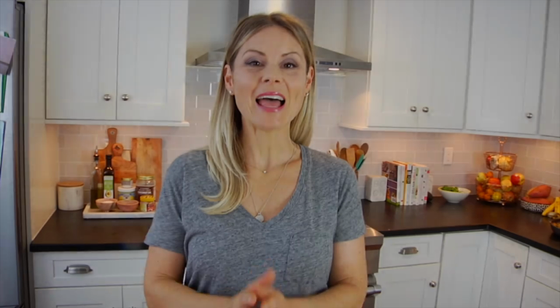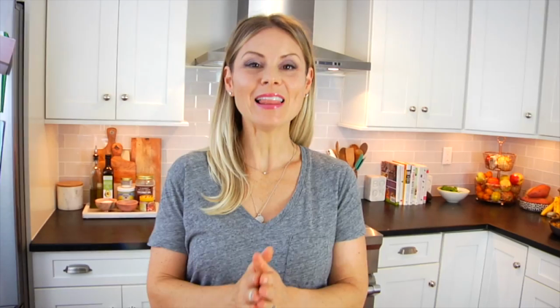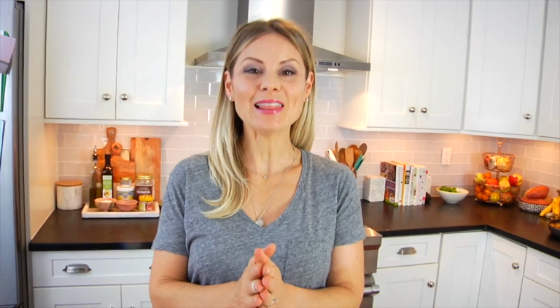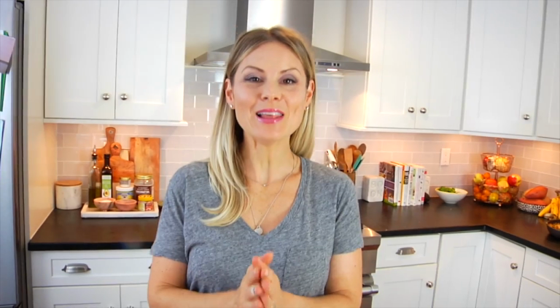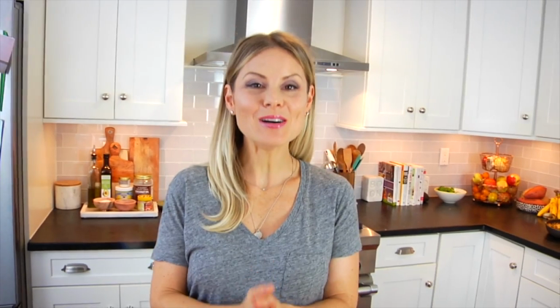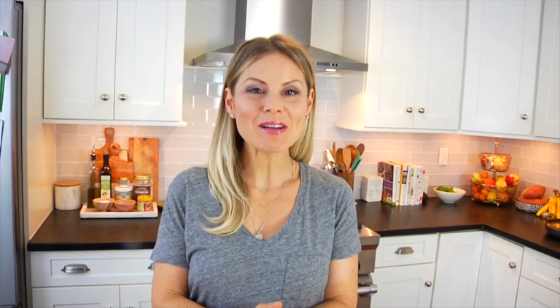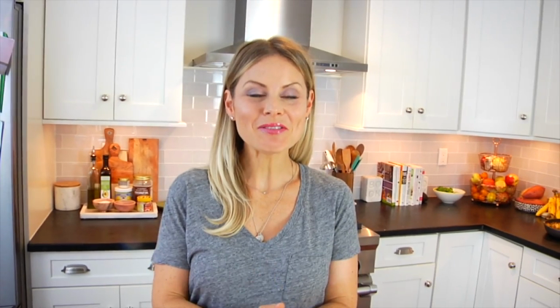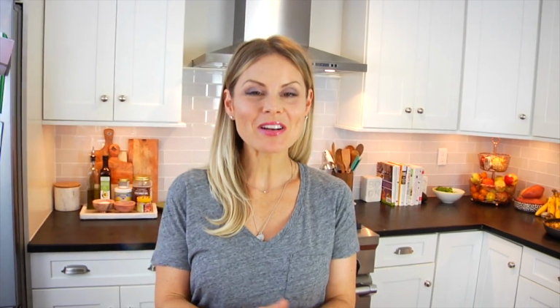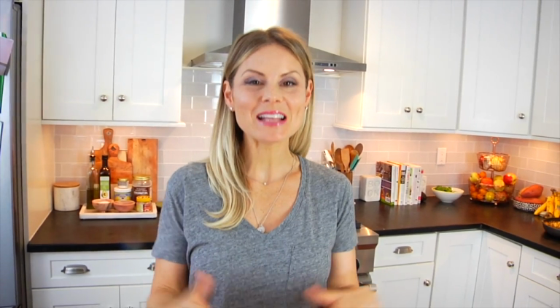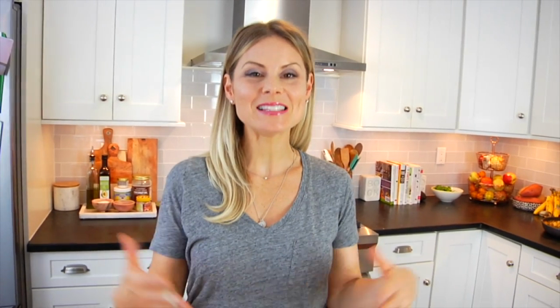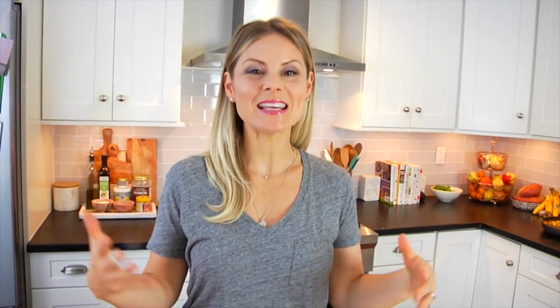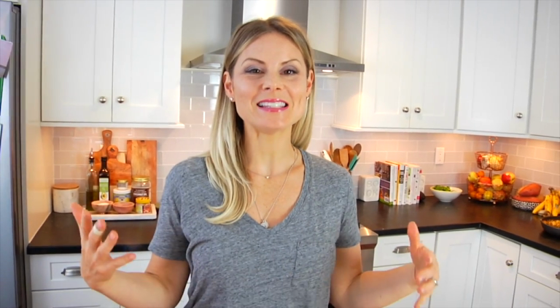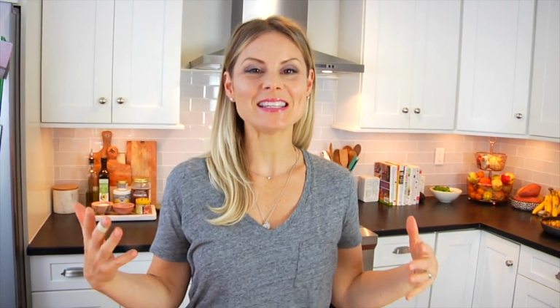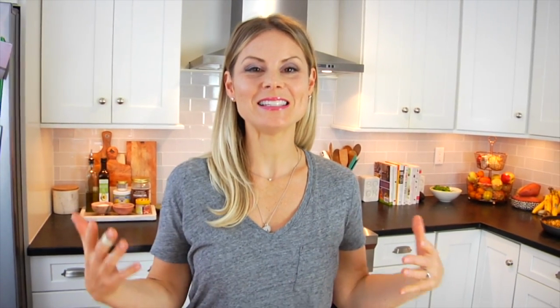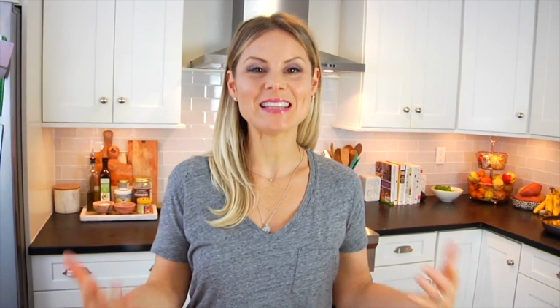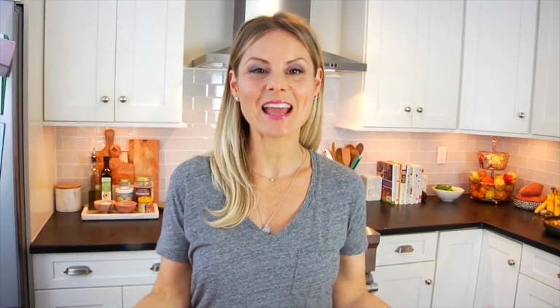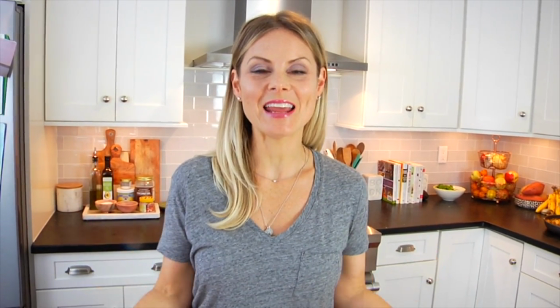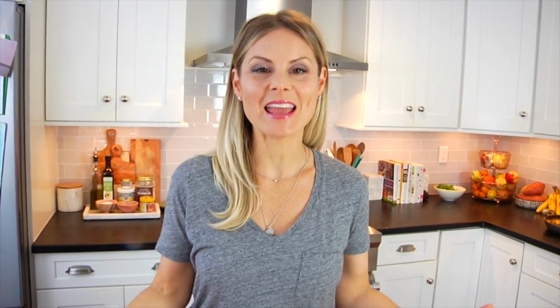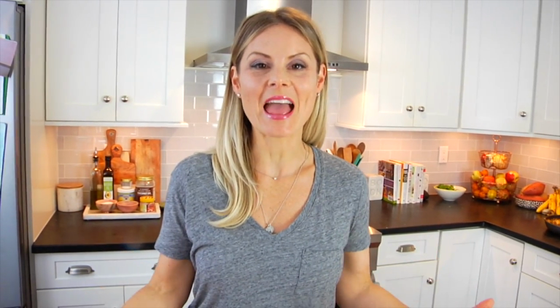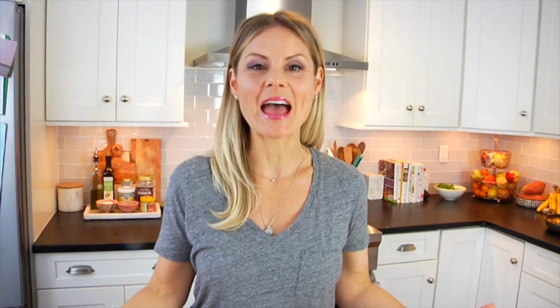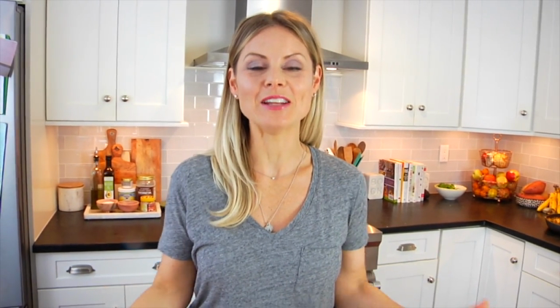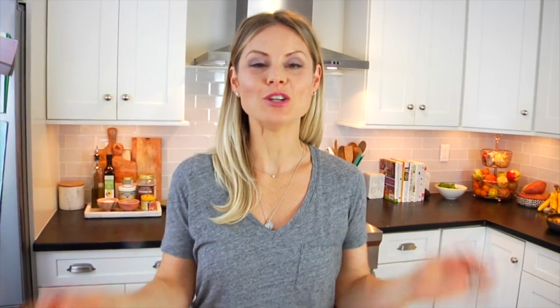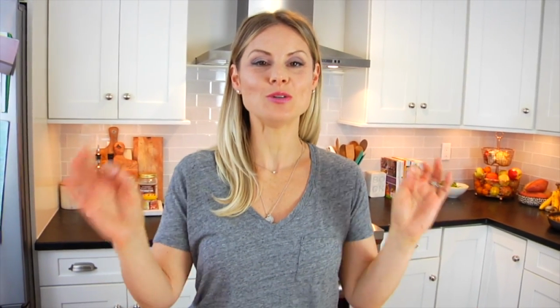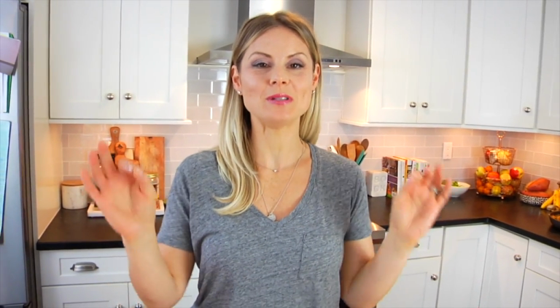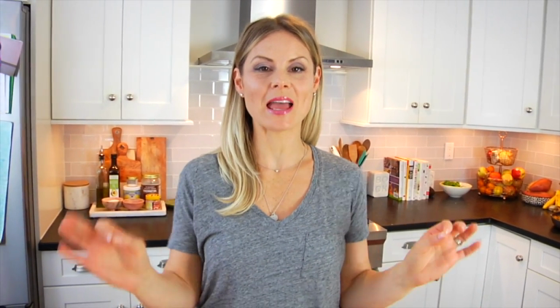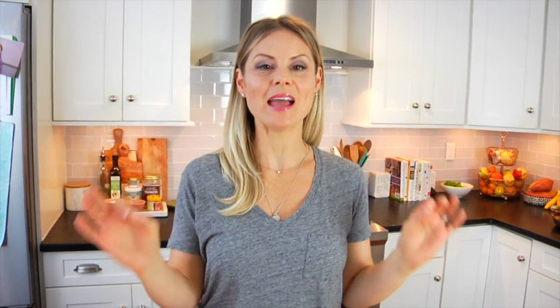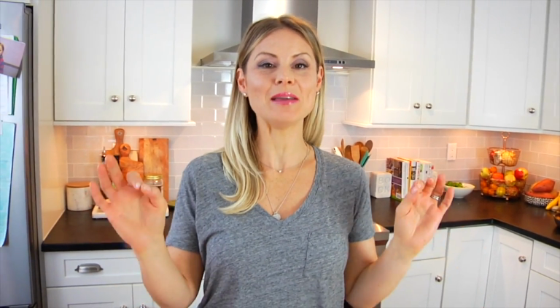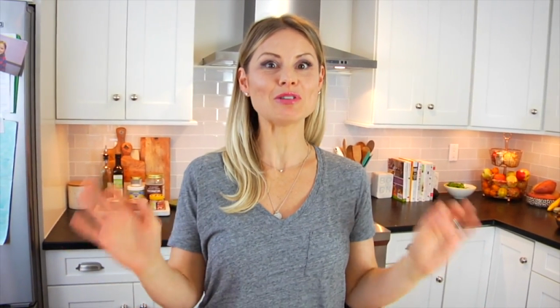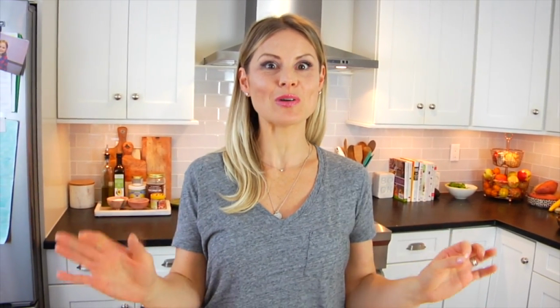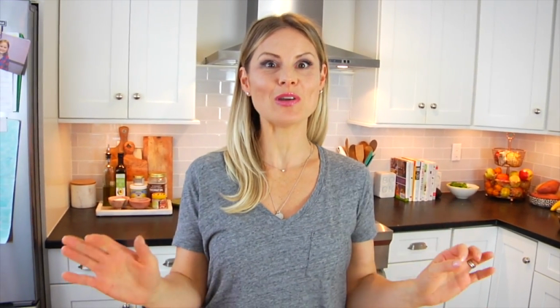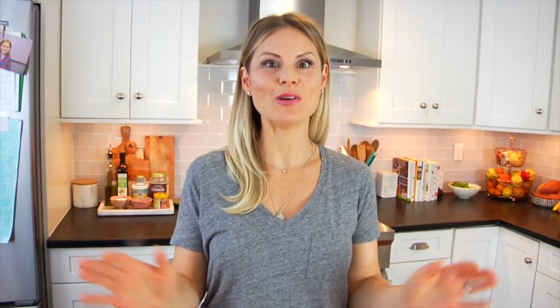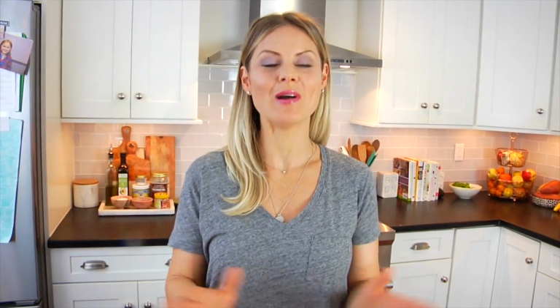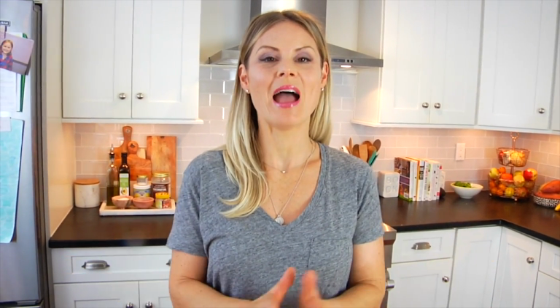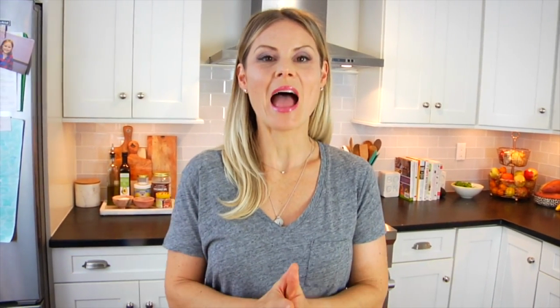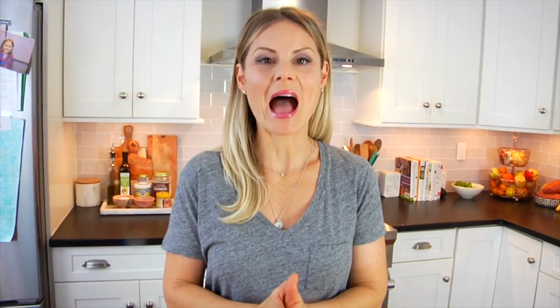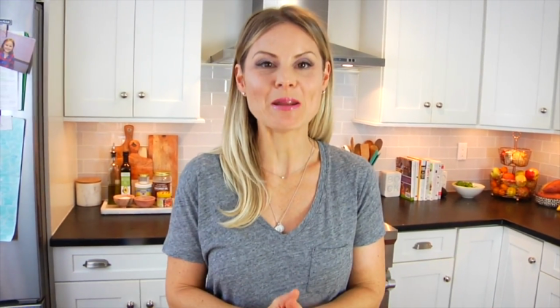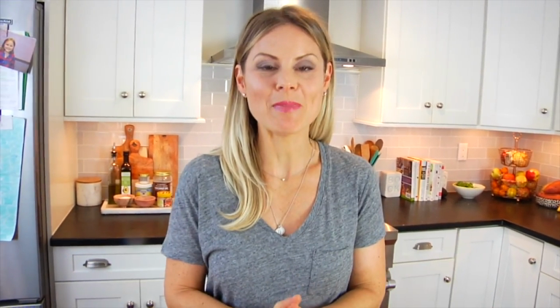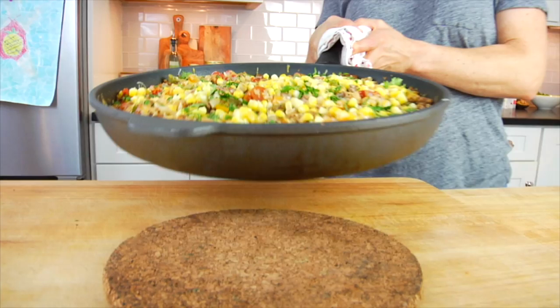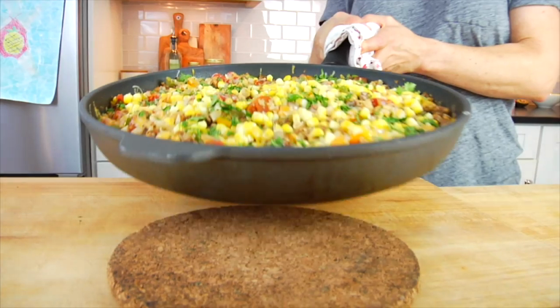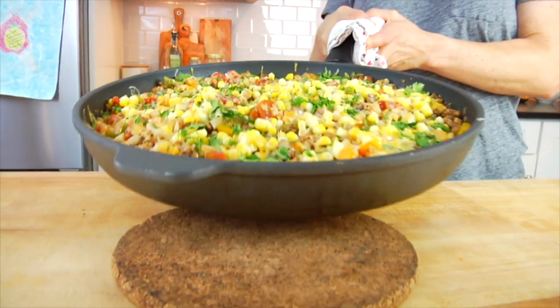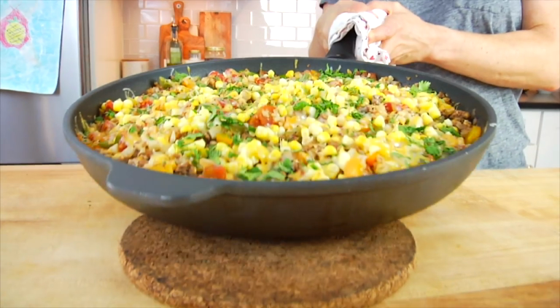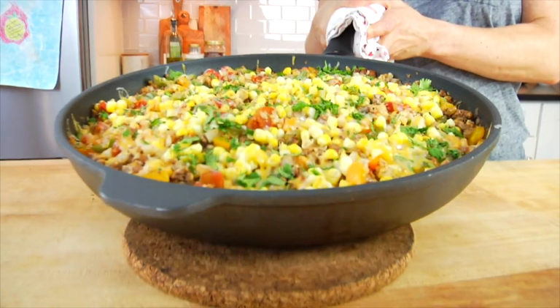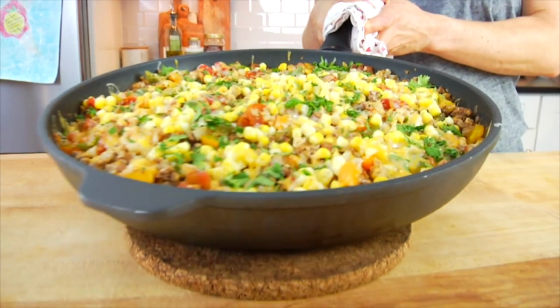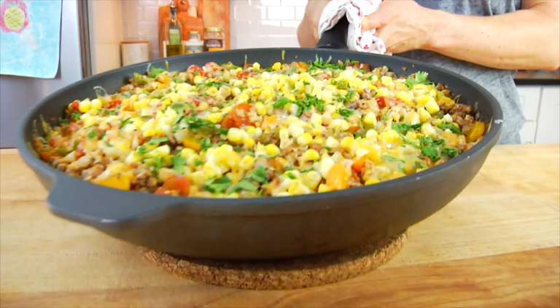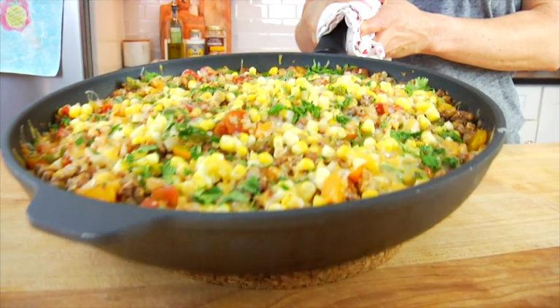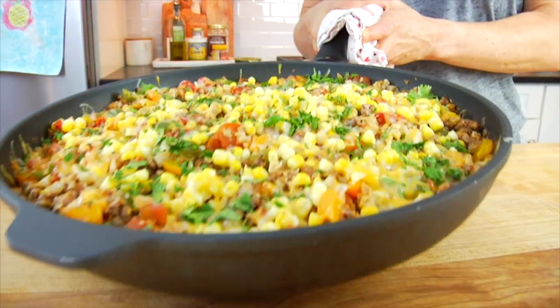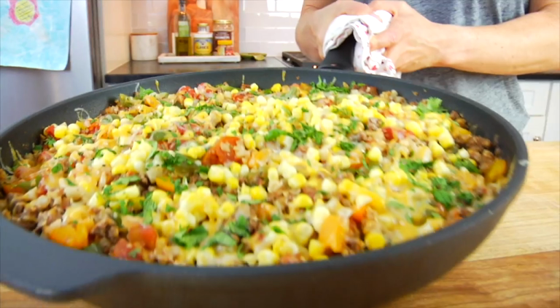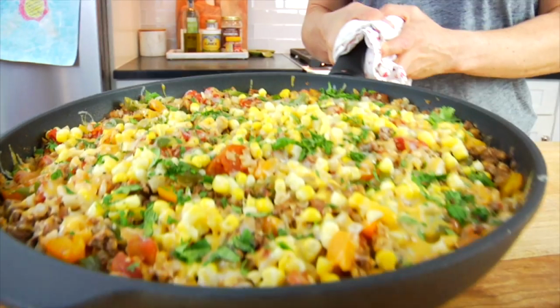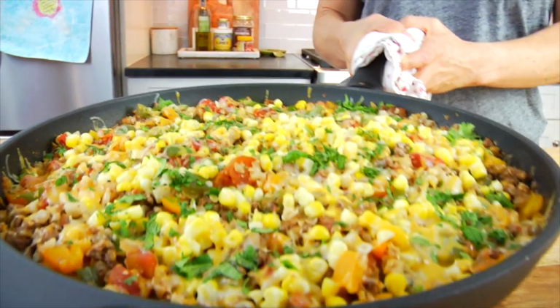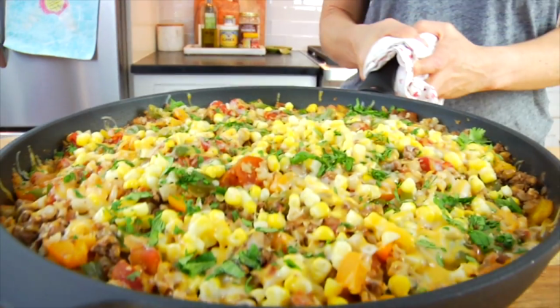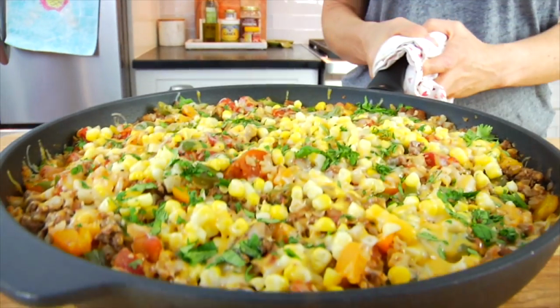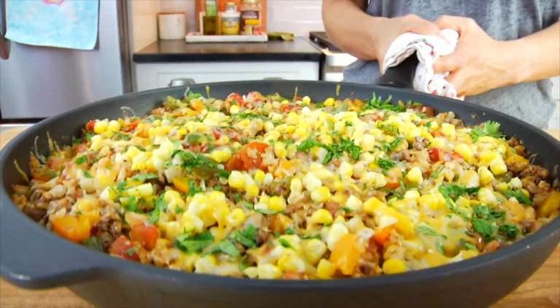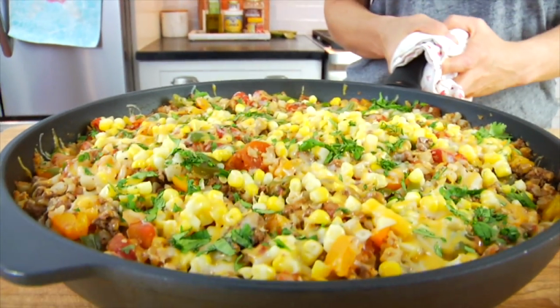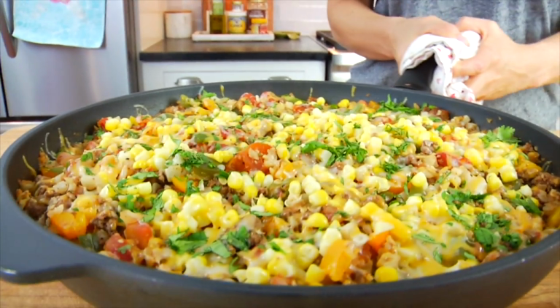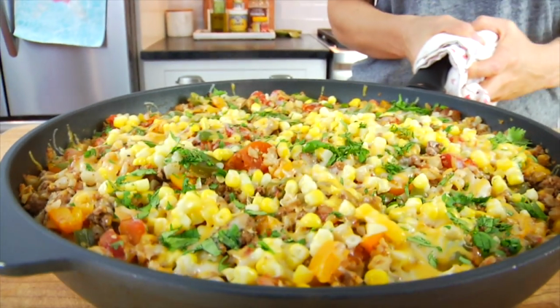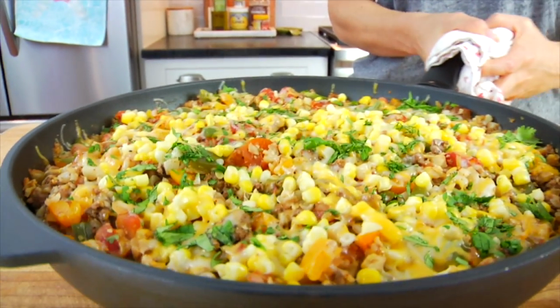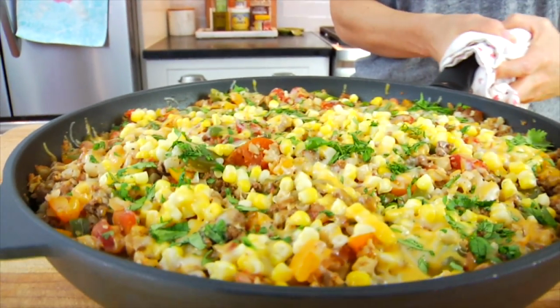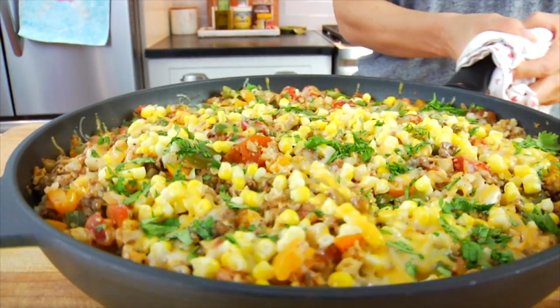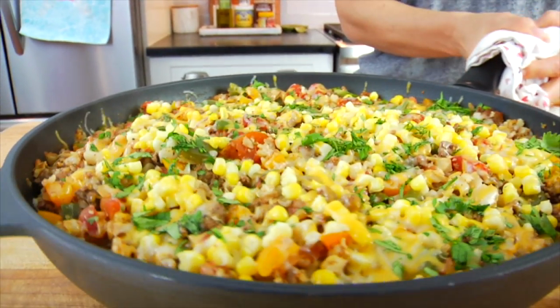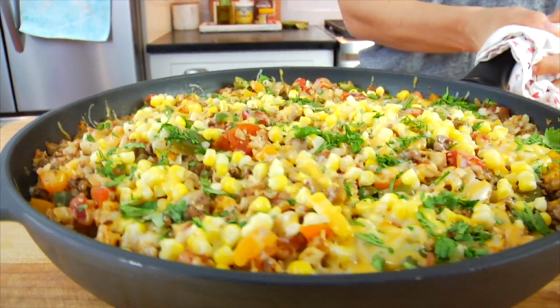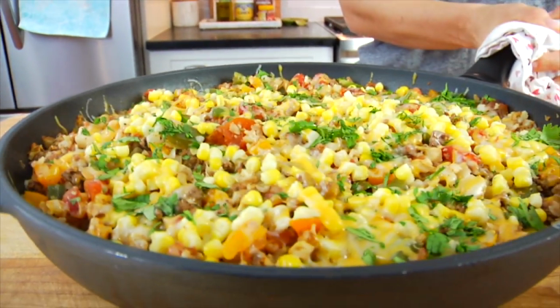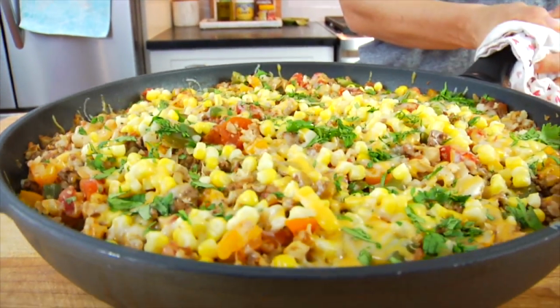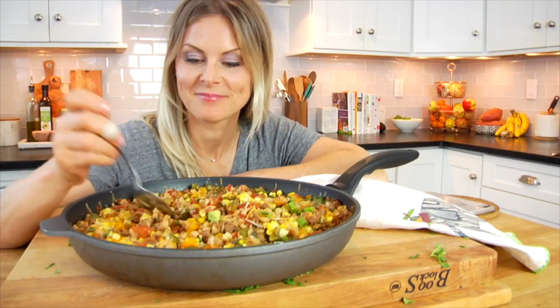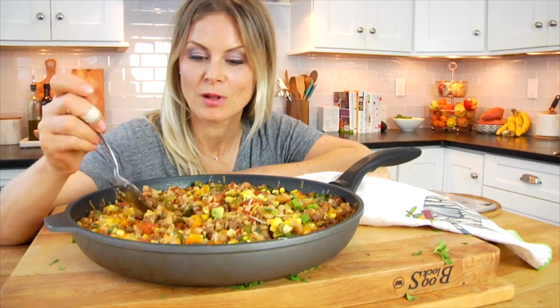Hello my friends, it's Dani, and today I'm showing you how to make a one-pan Mexican skillet.